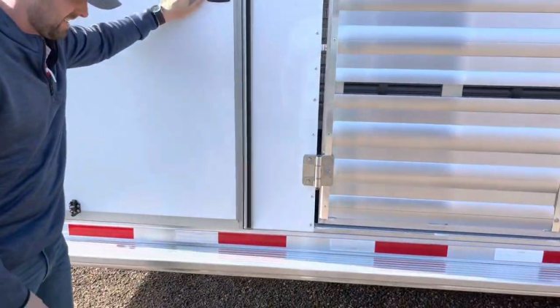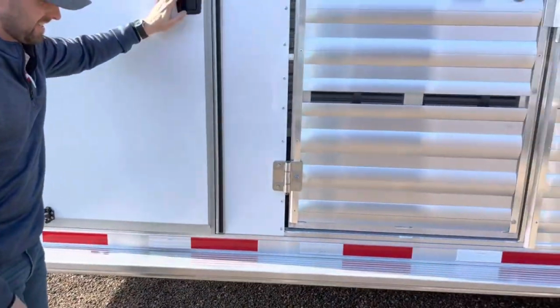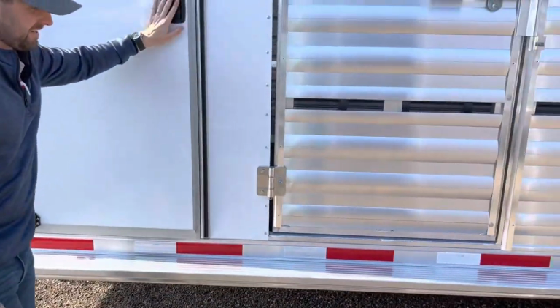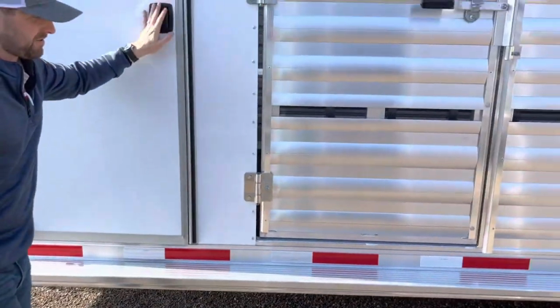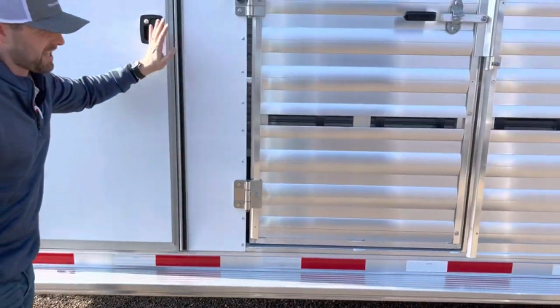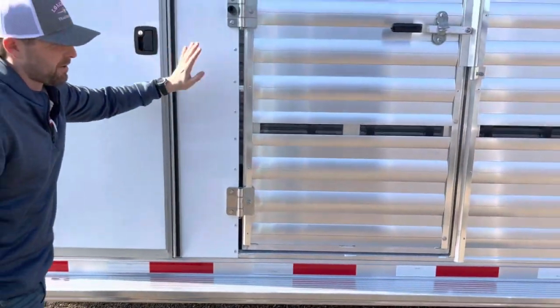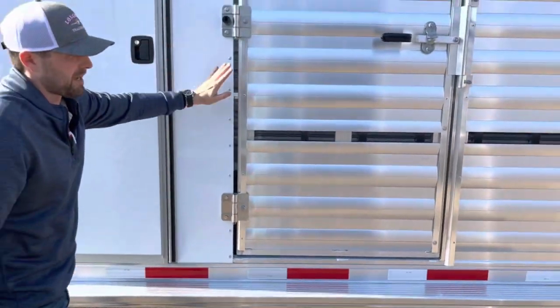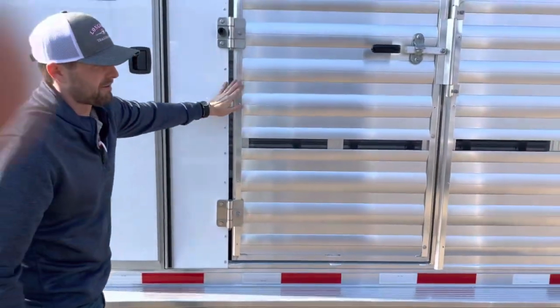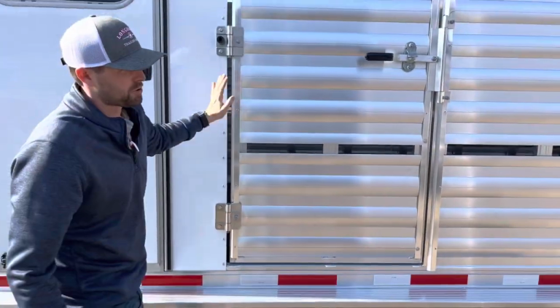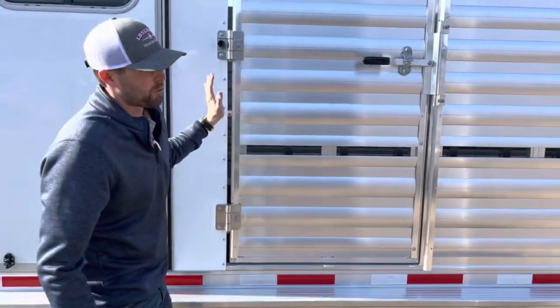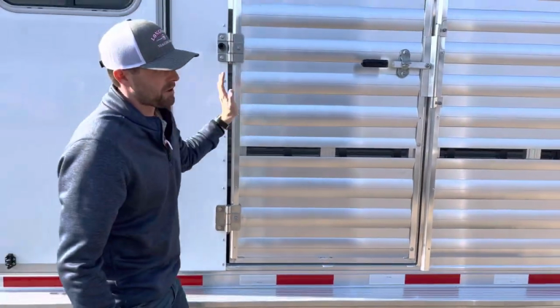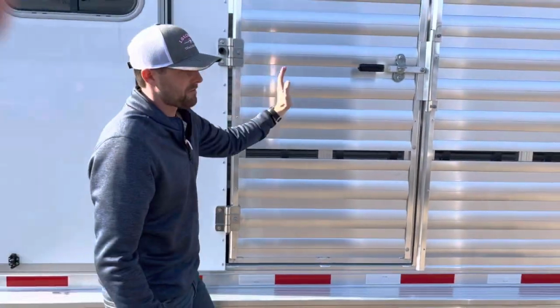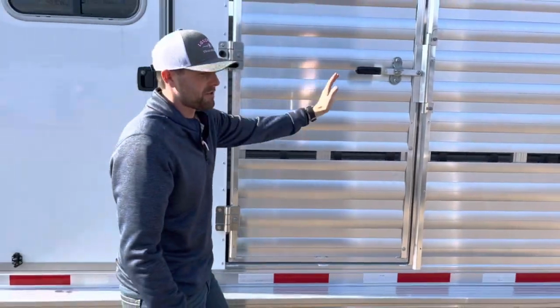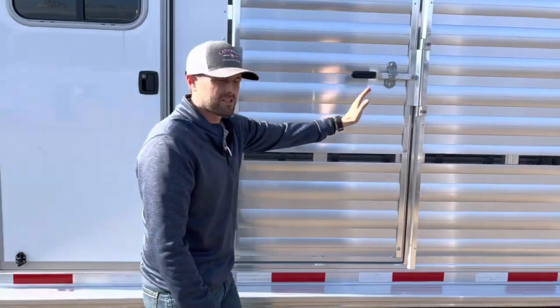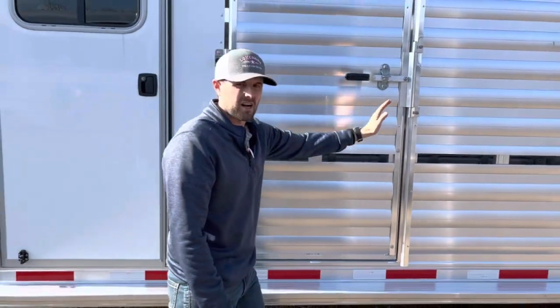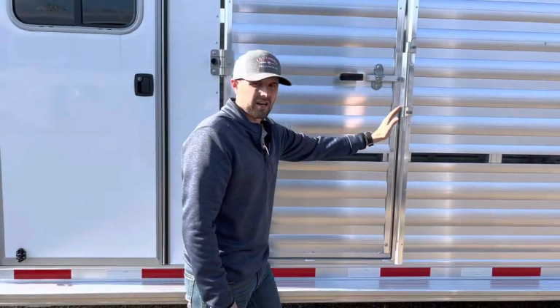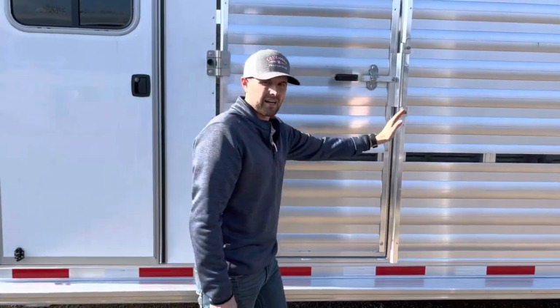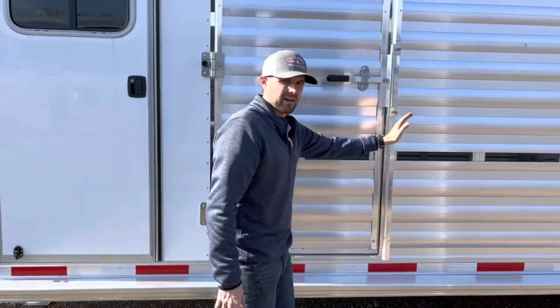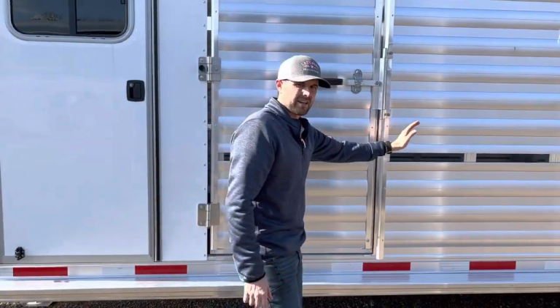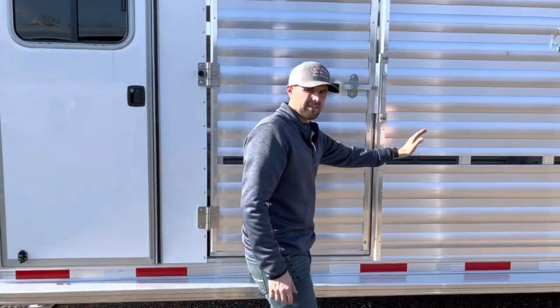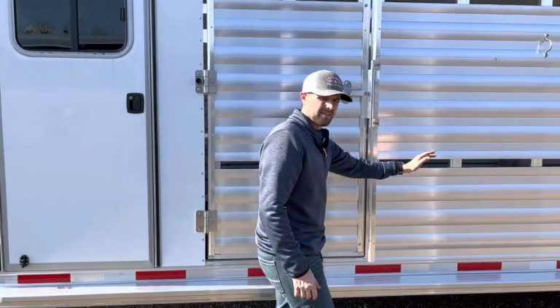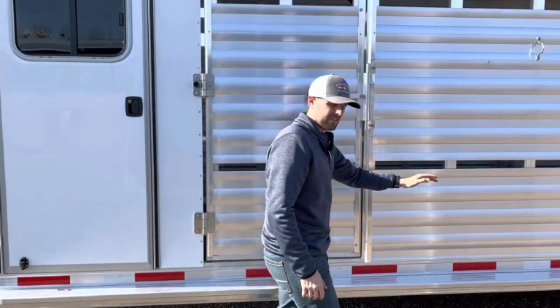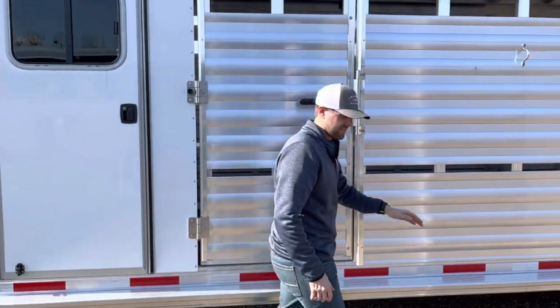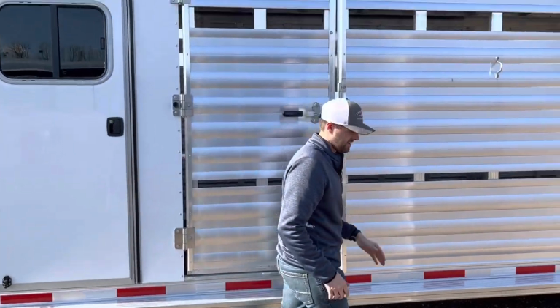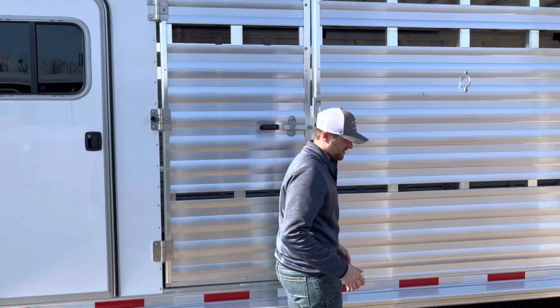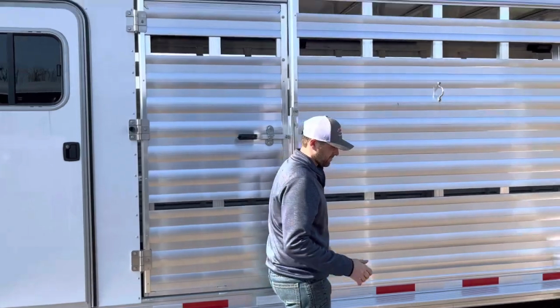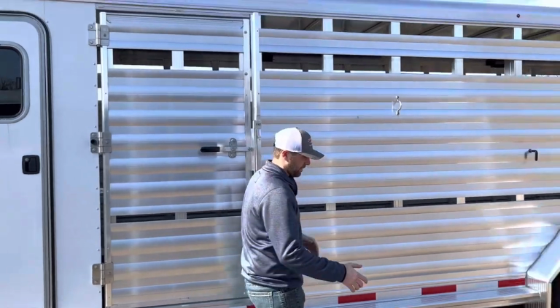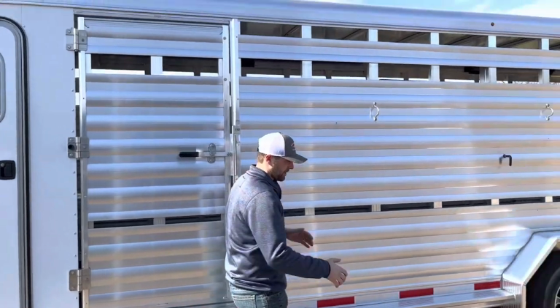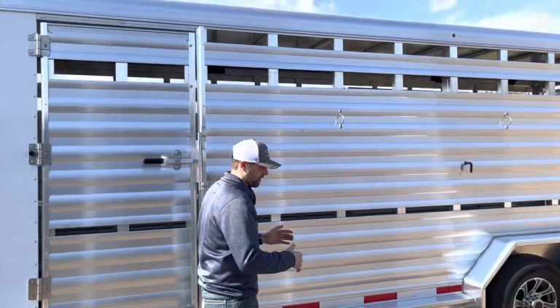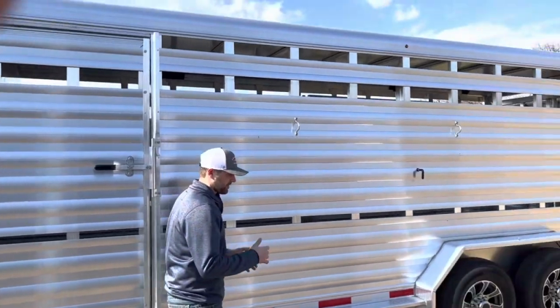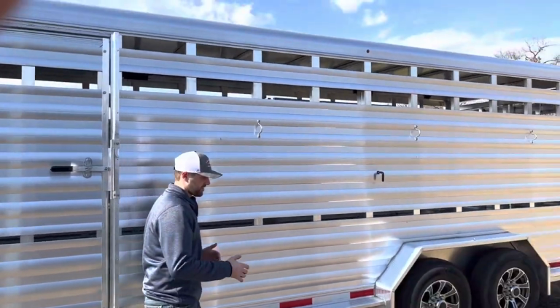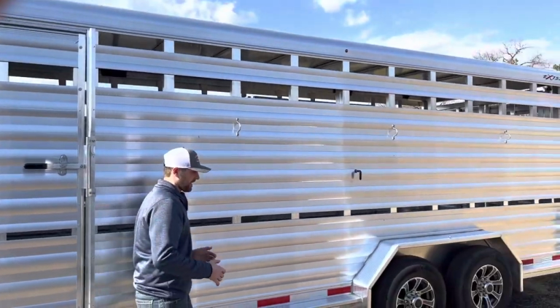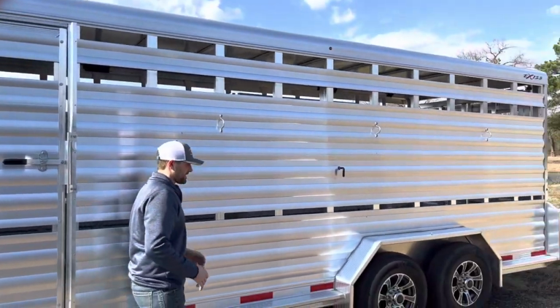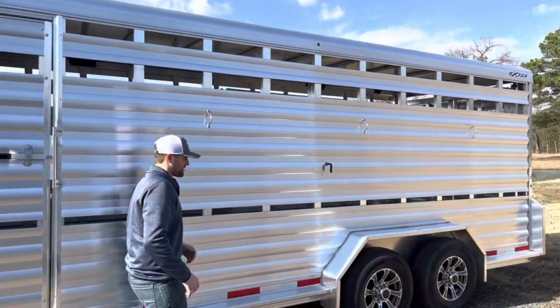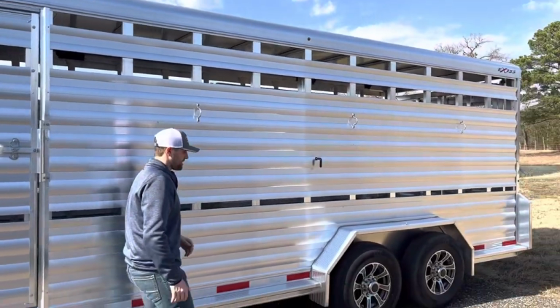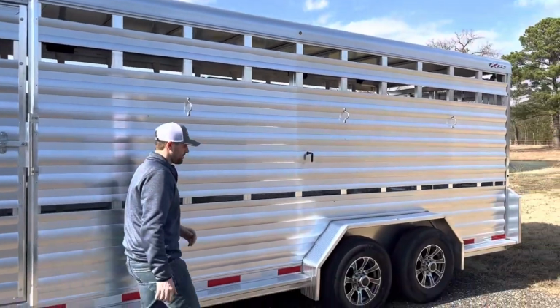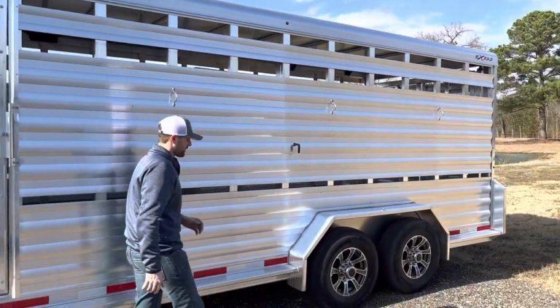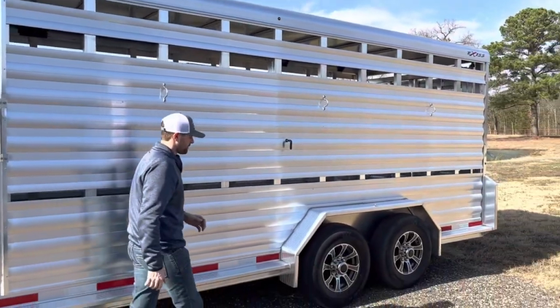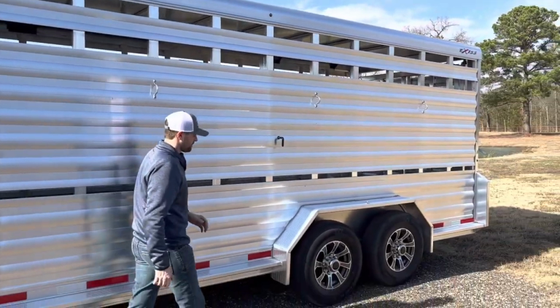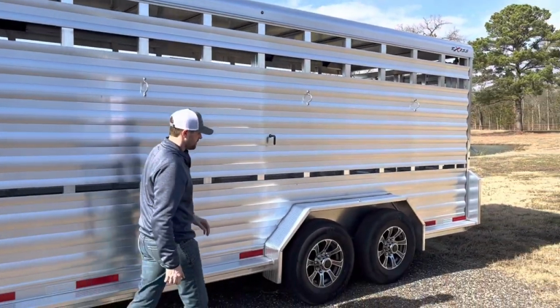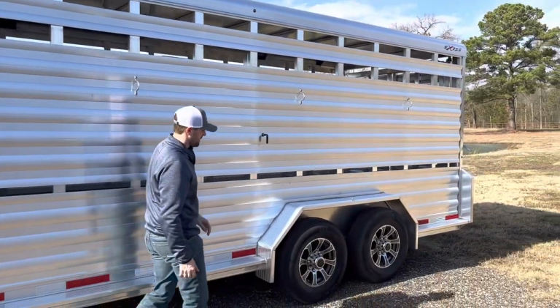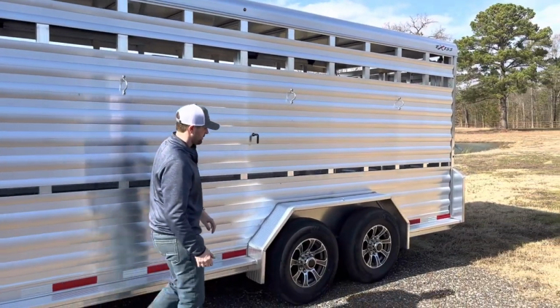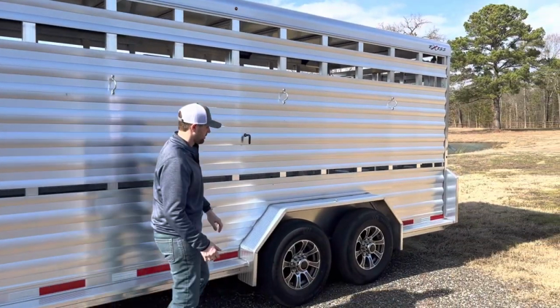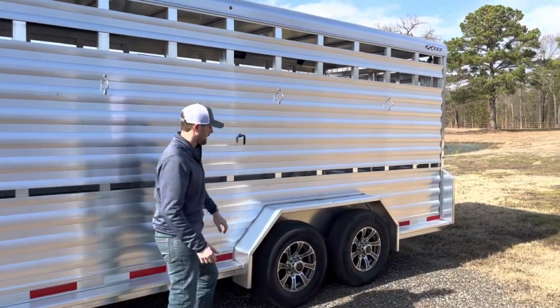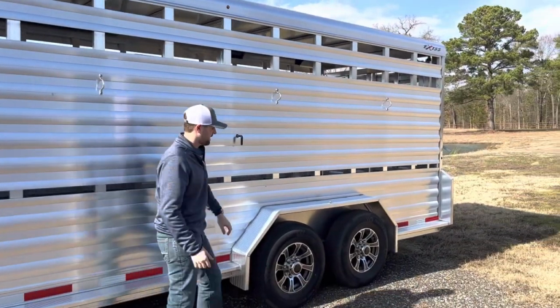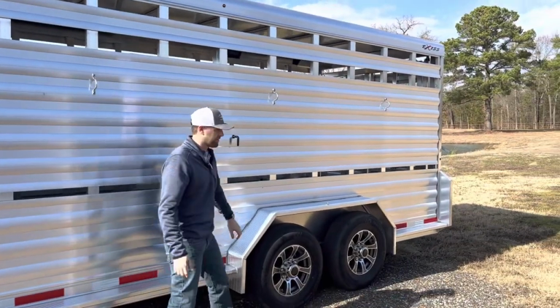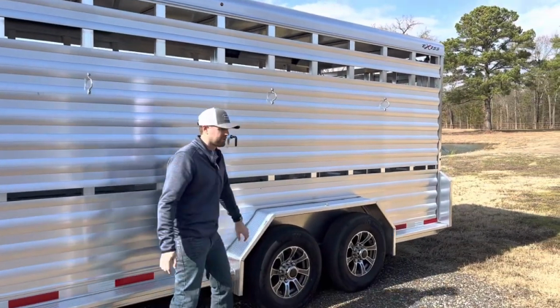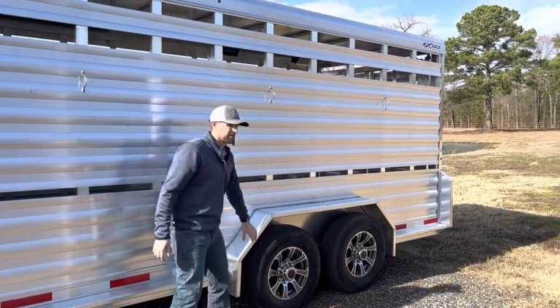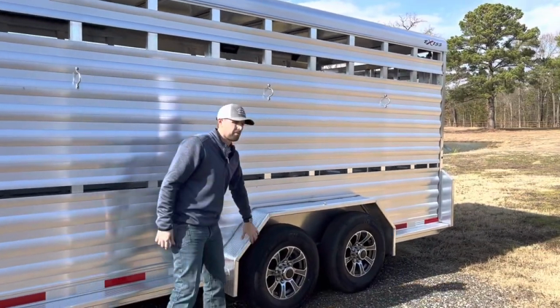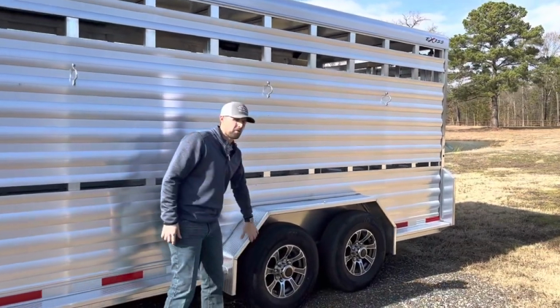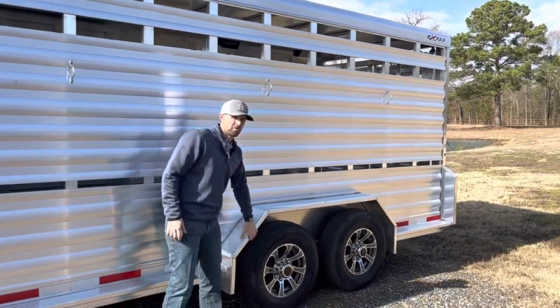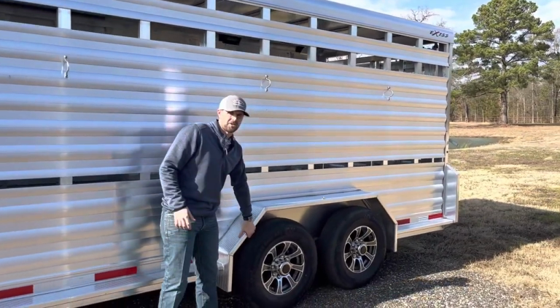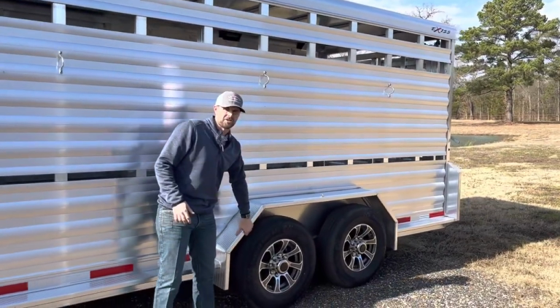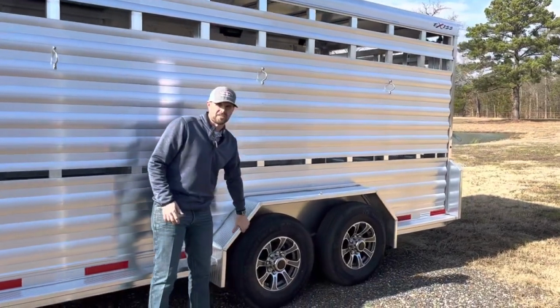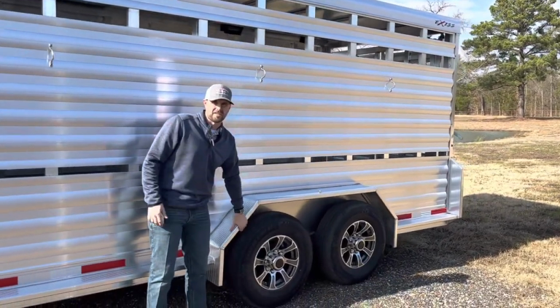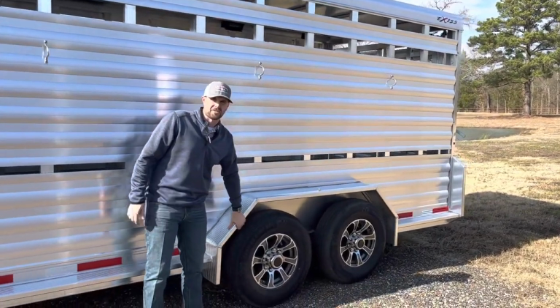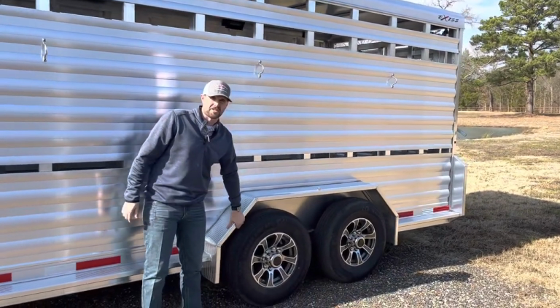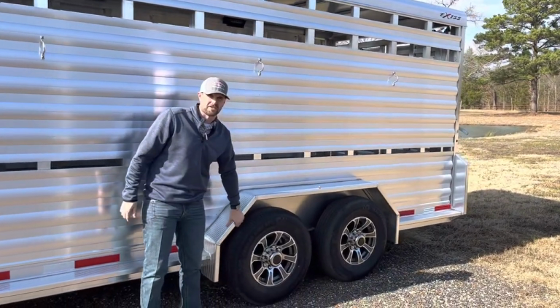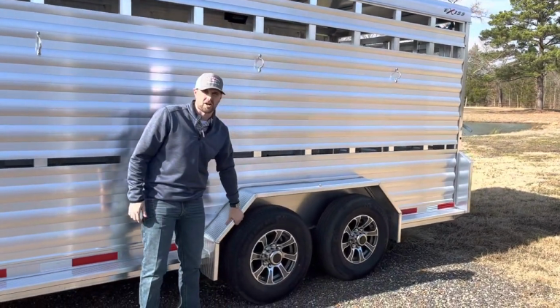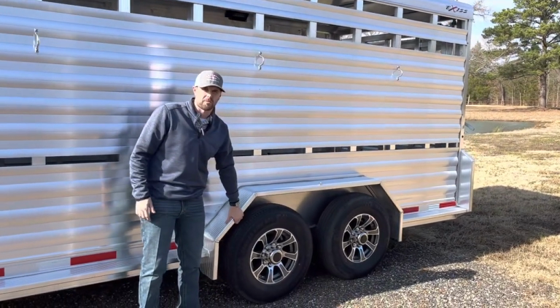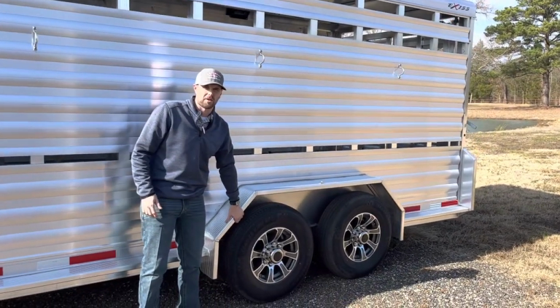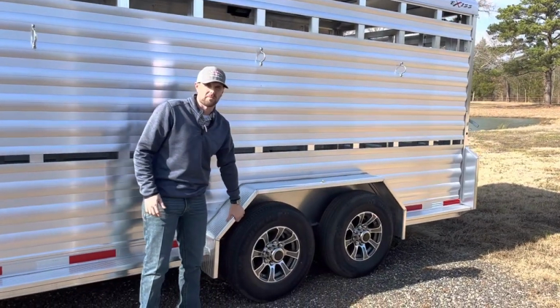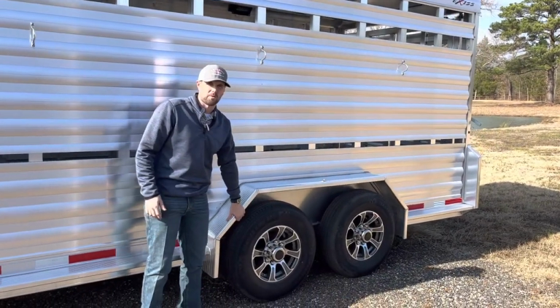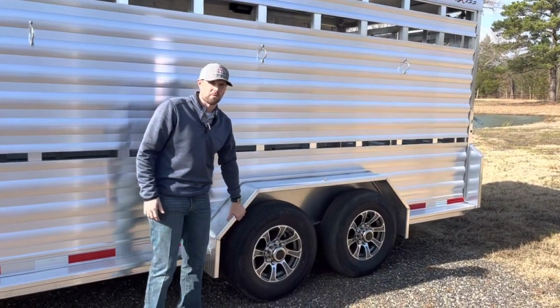We have a 20 foot stock area. I would call this our HD model — a little heavier running board than your standard teardrop running board.